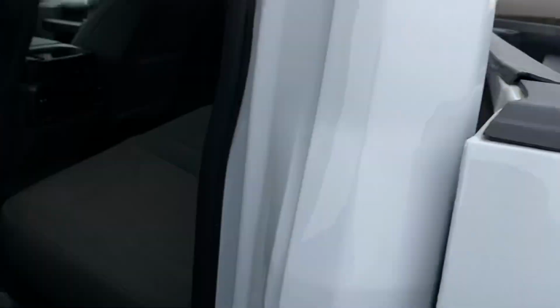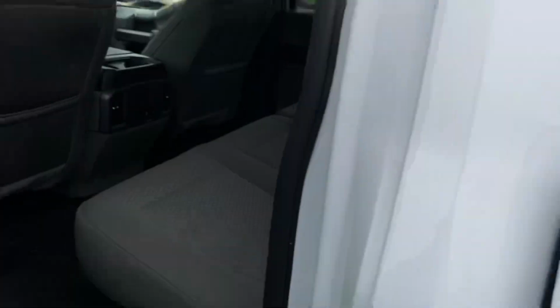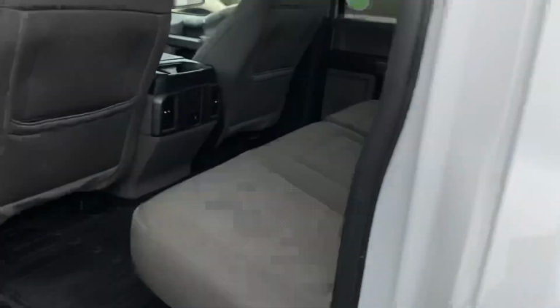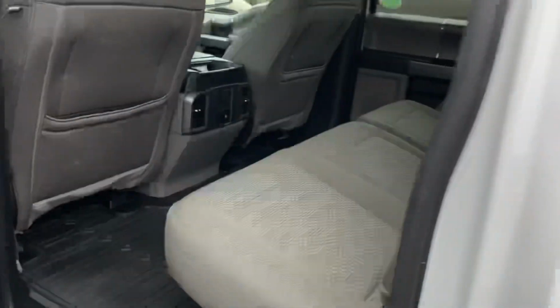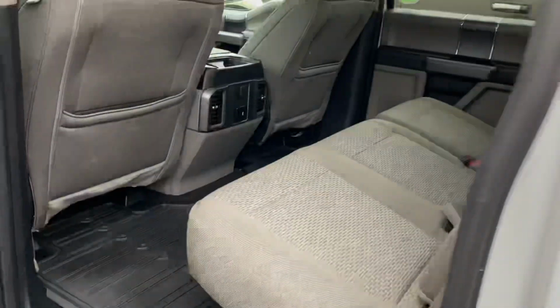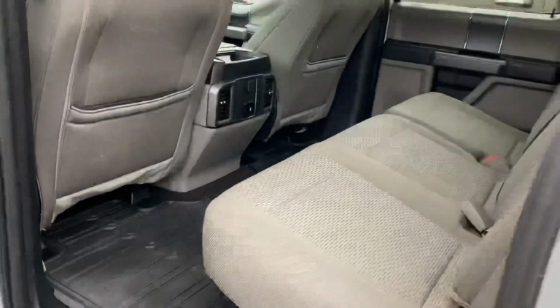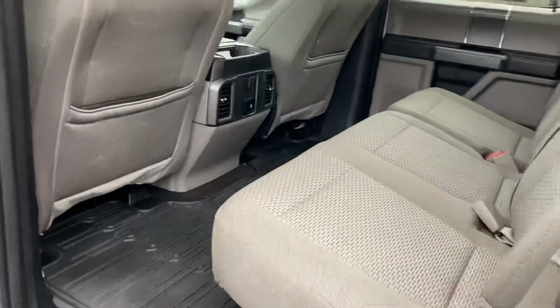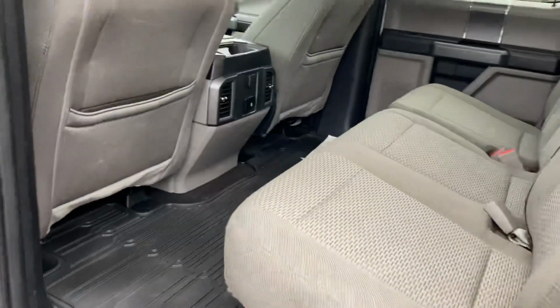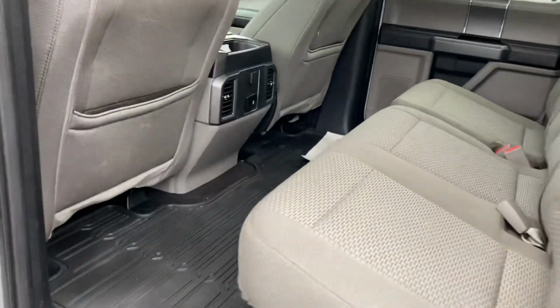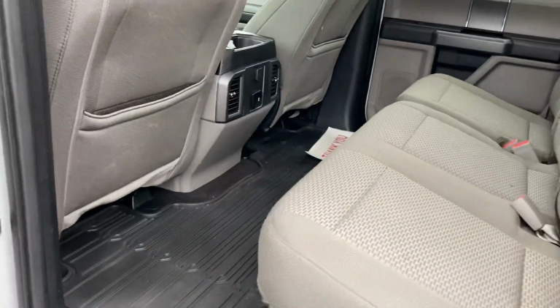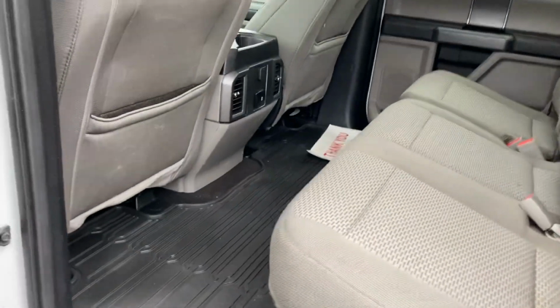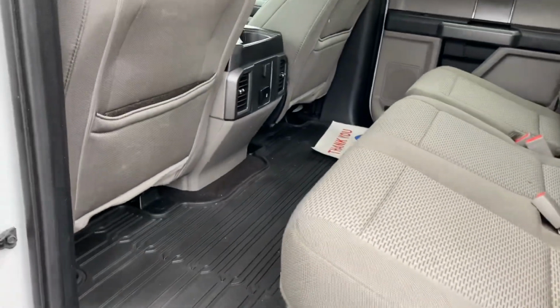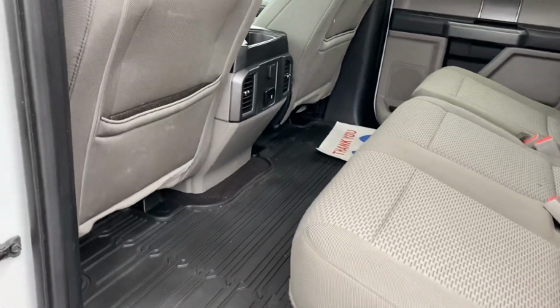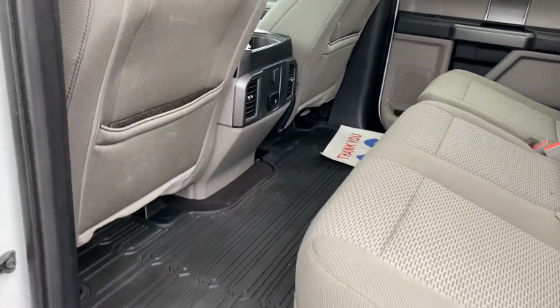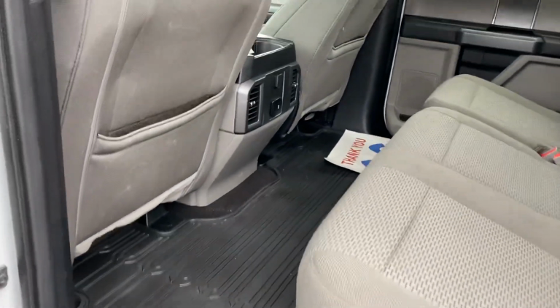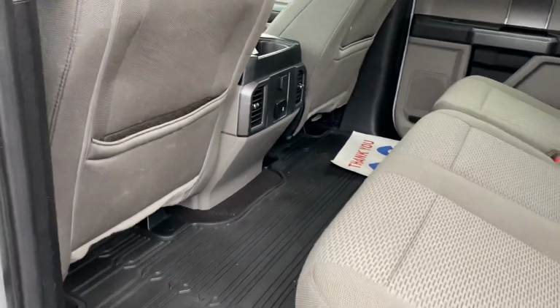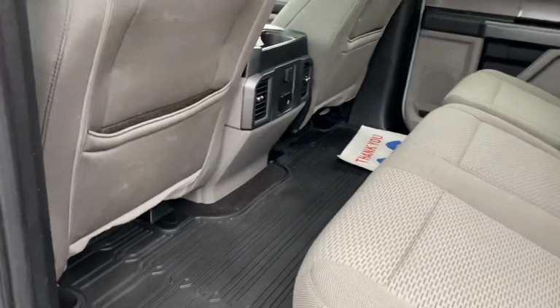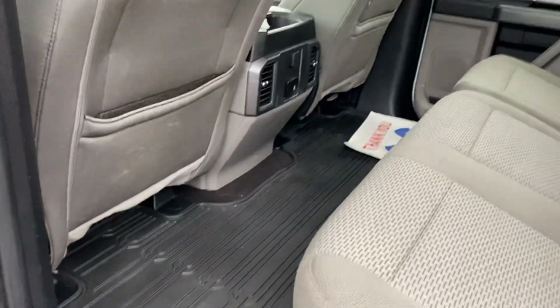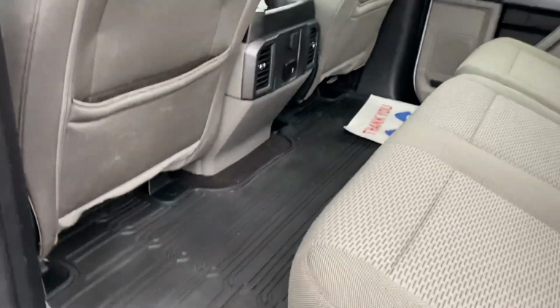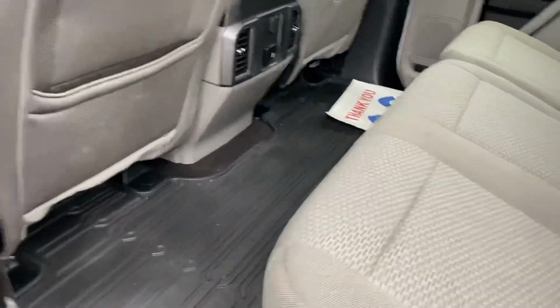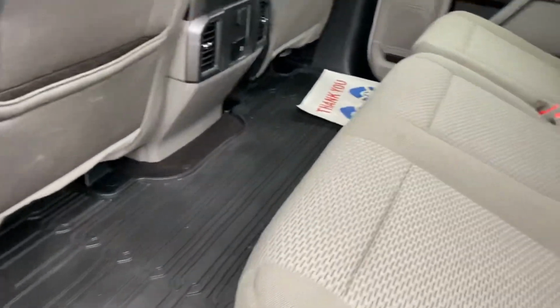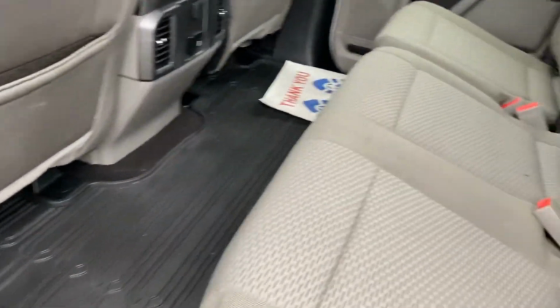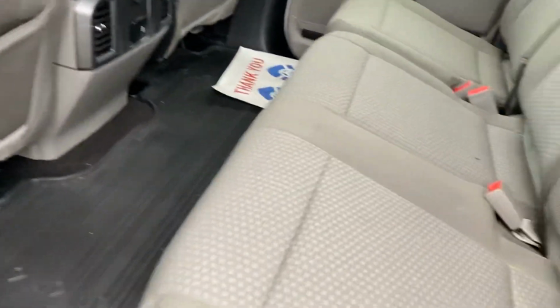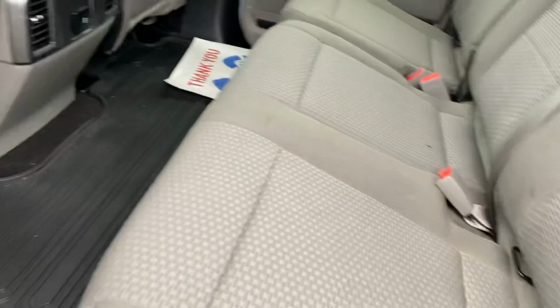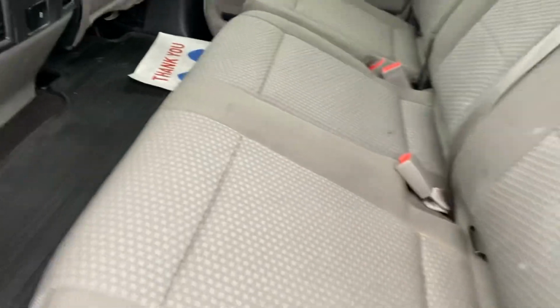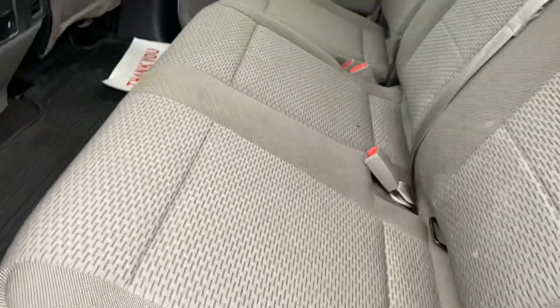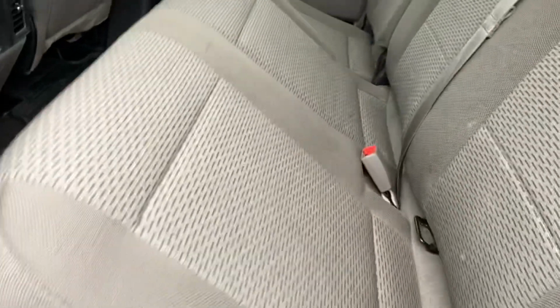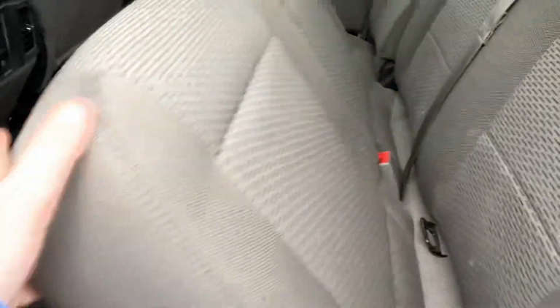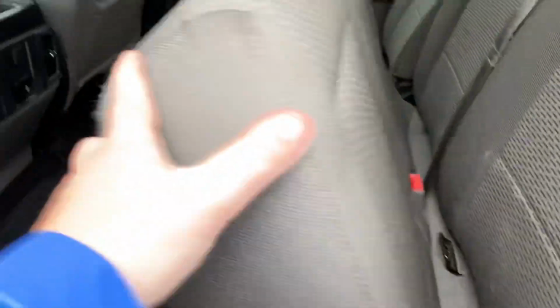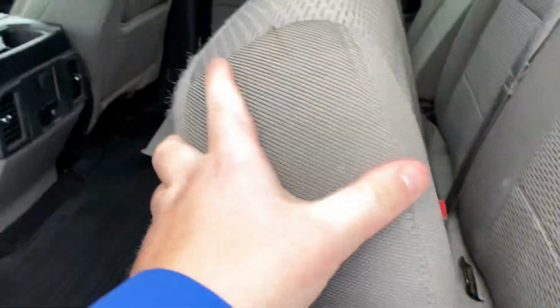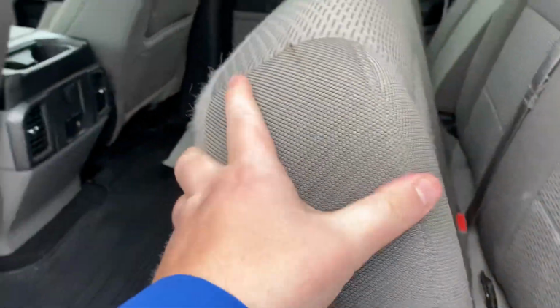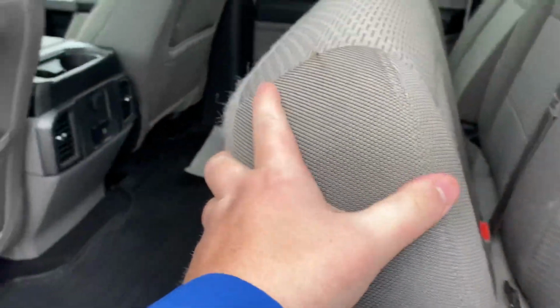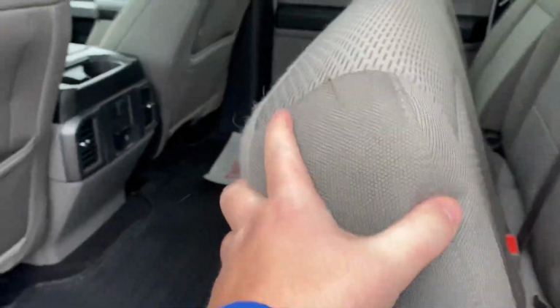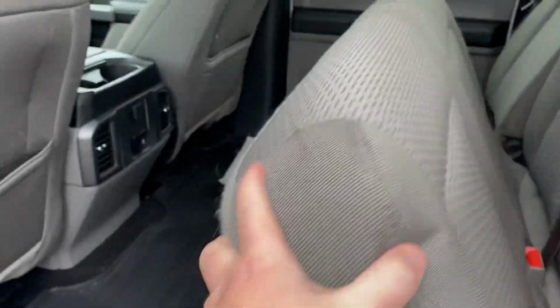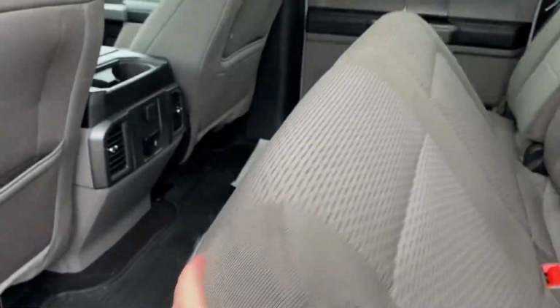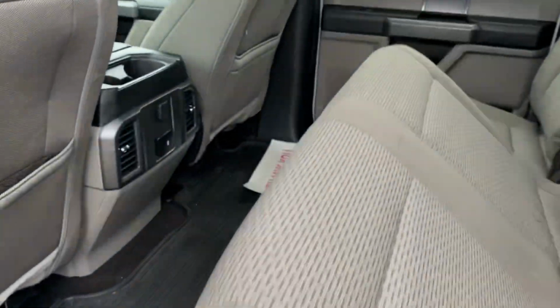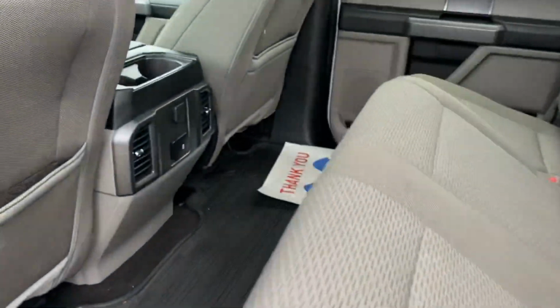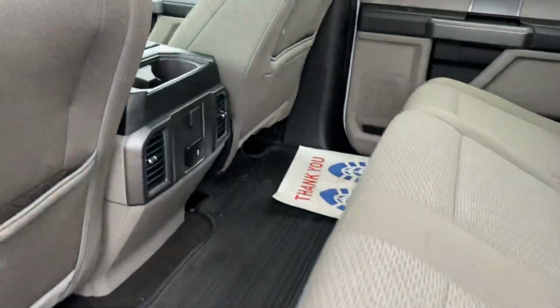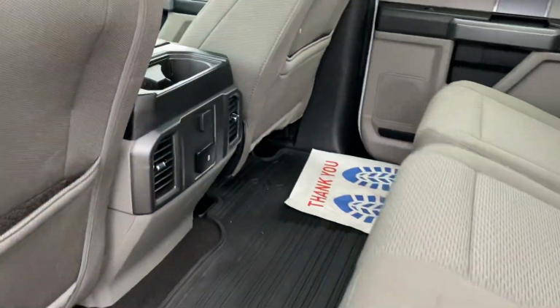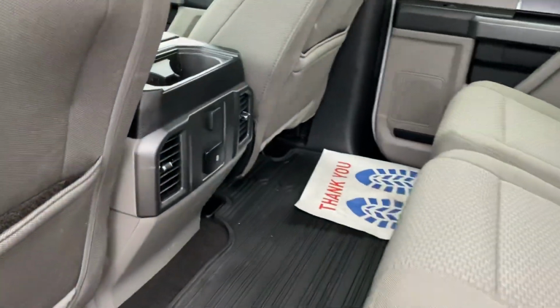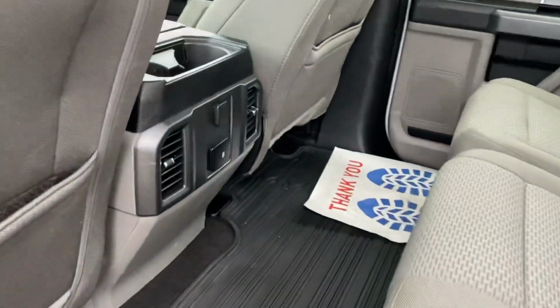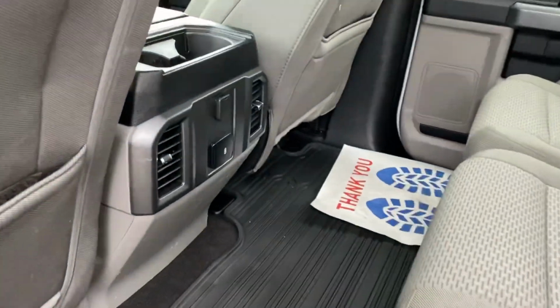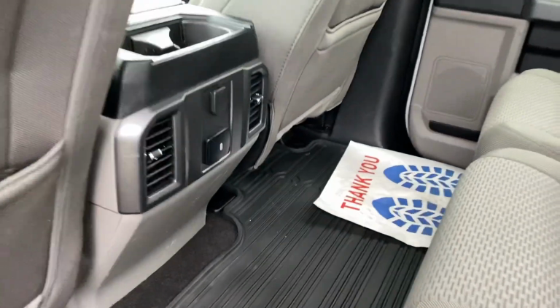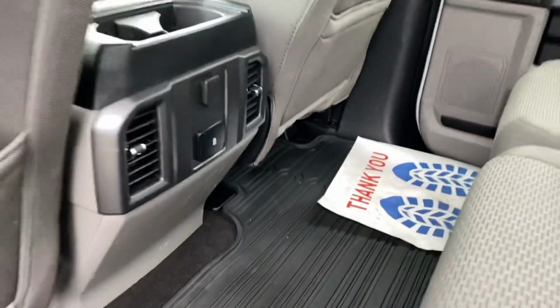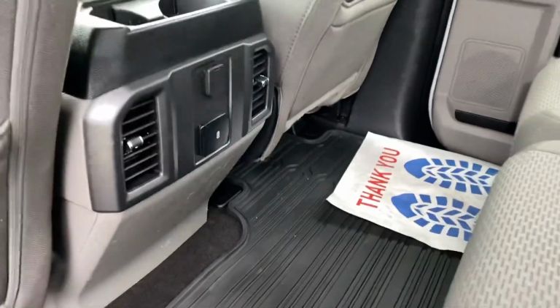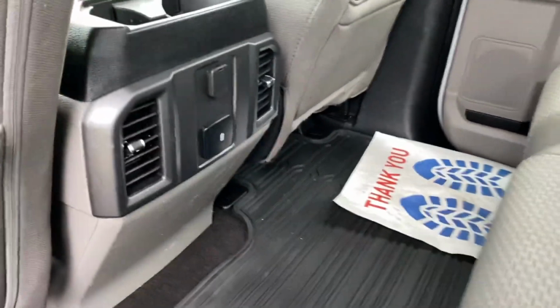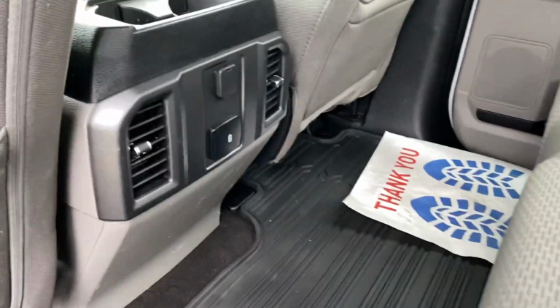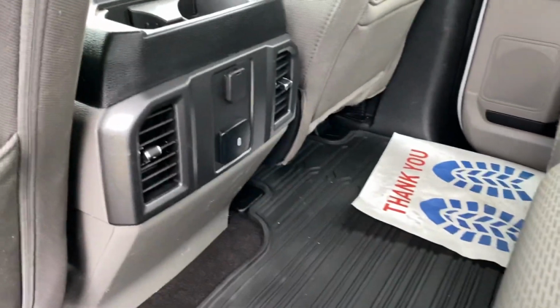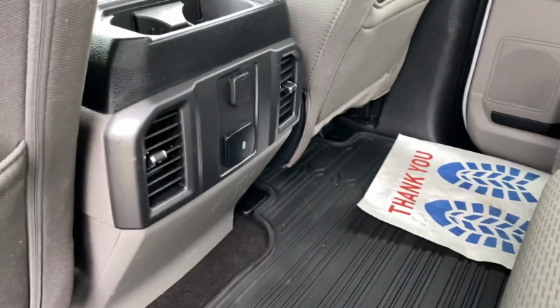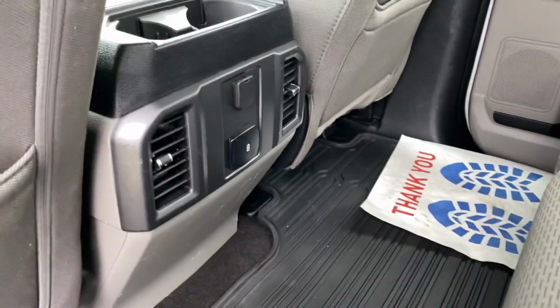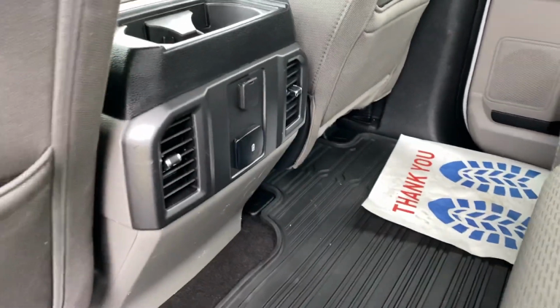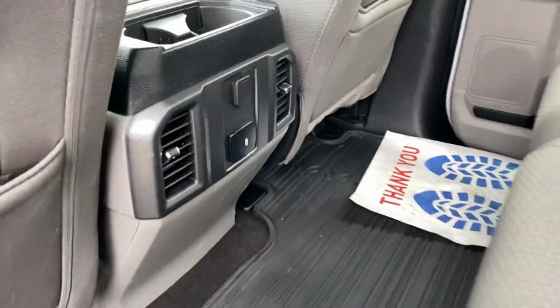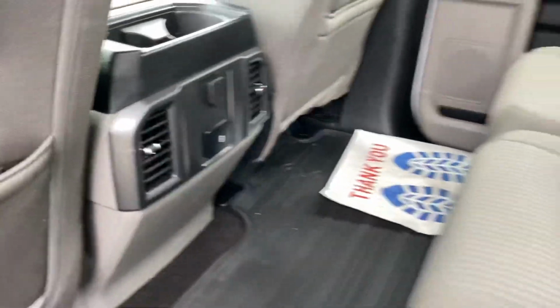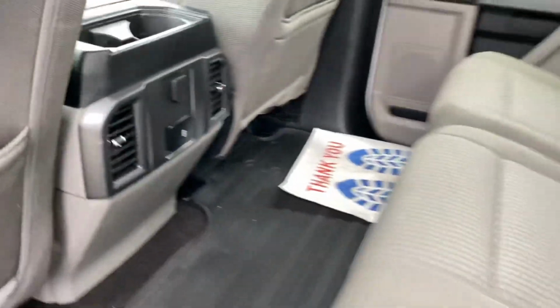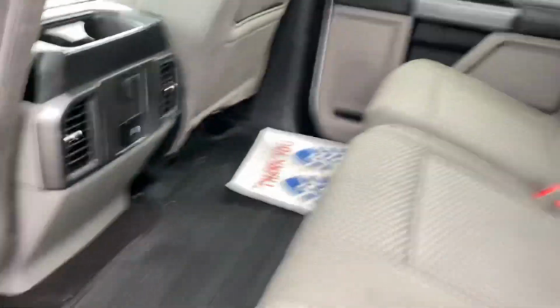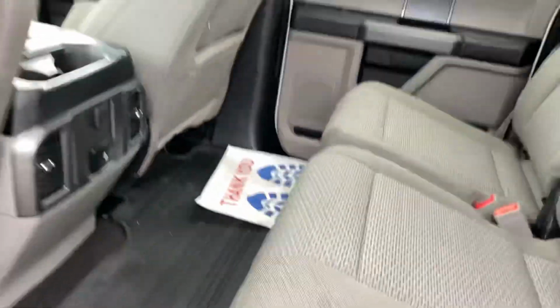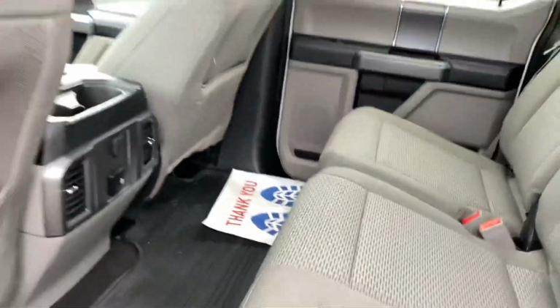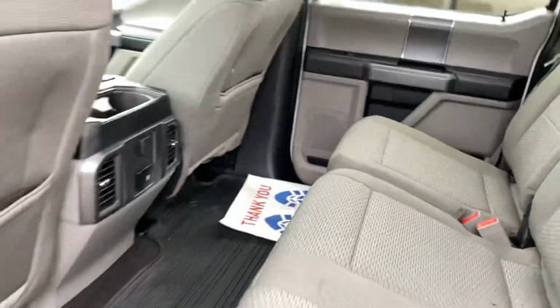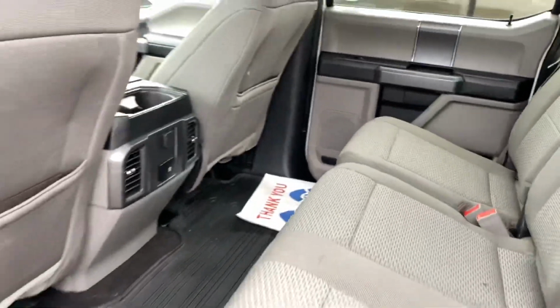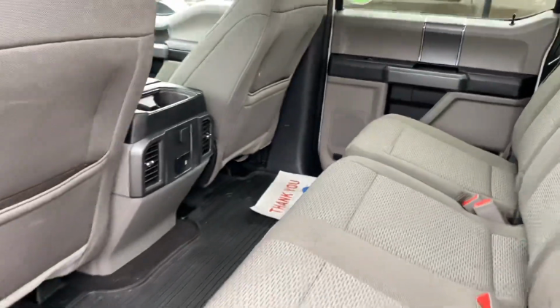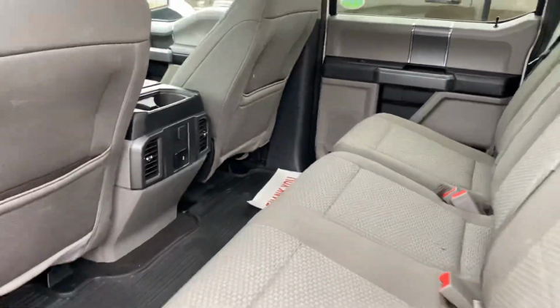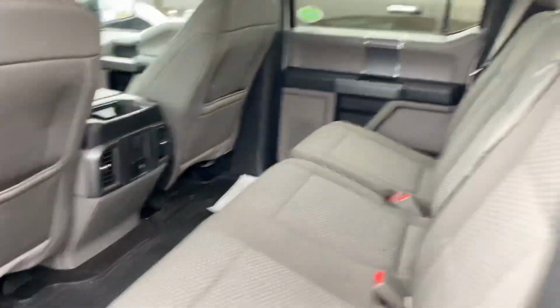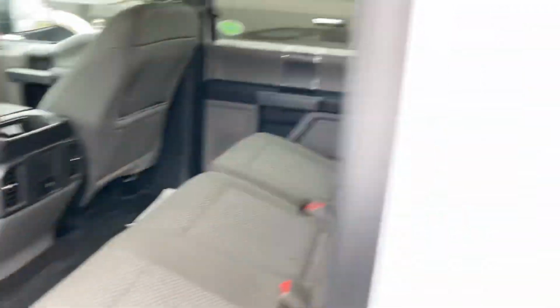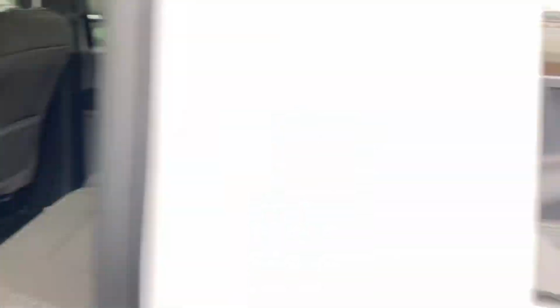In the back here you've got plenty of space for storage. The seats fold up, and you've got rear vents and rear plug-ins for your back passengers.